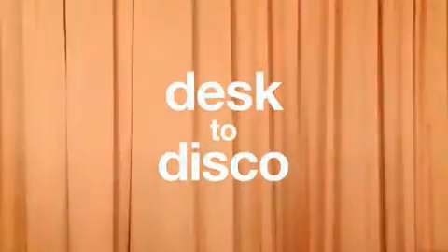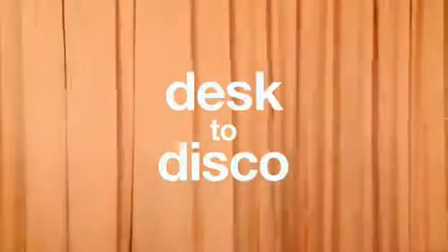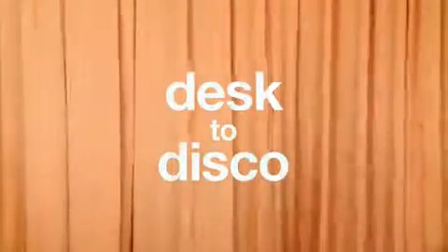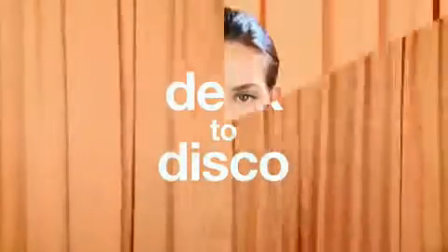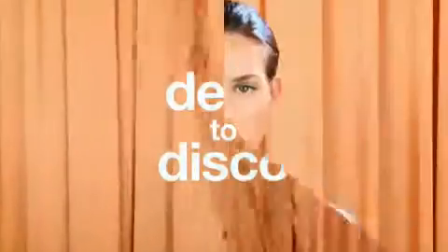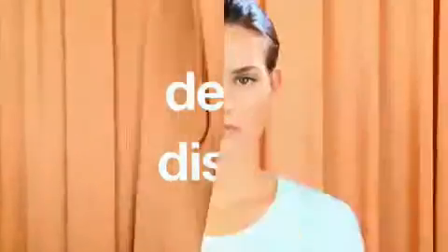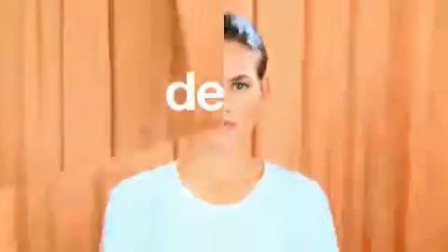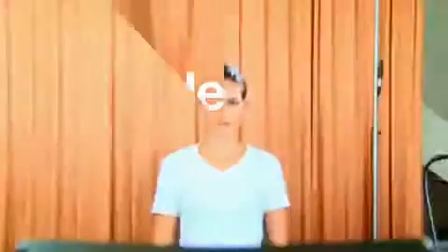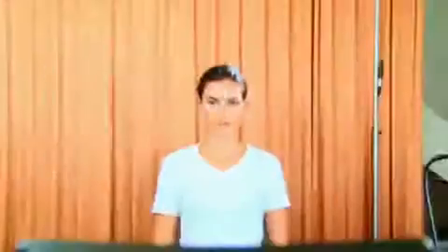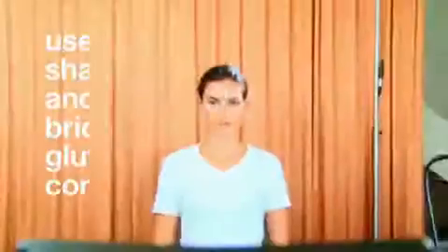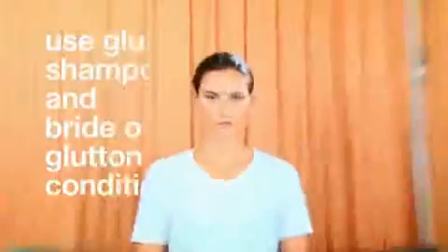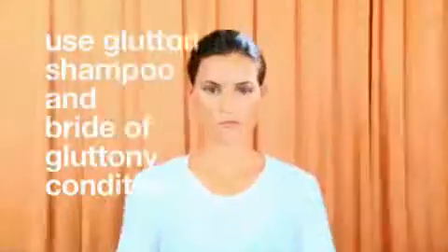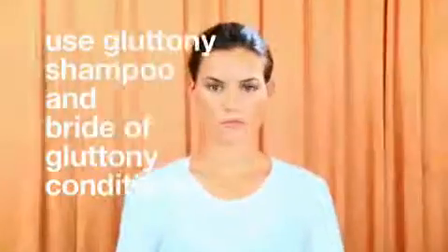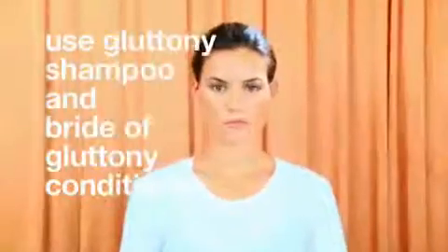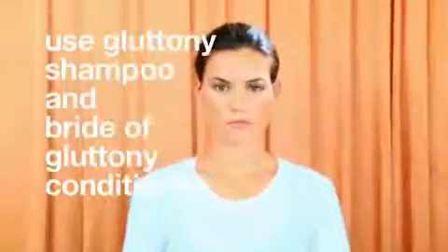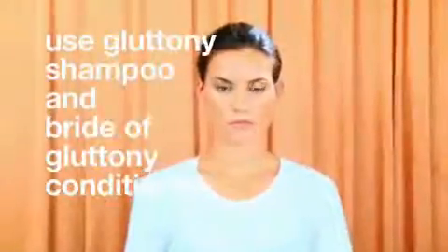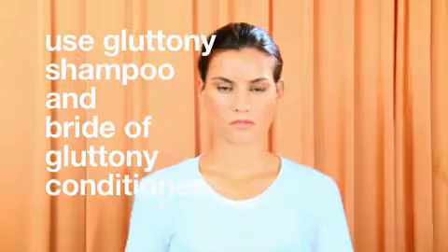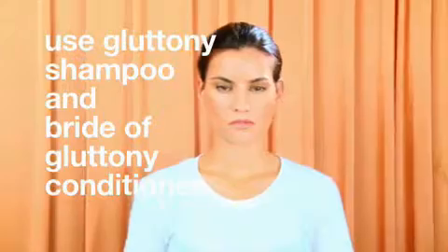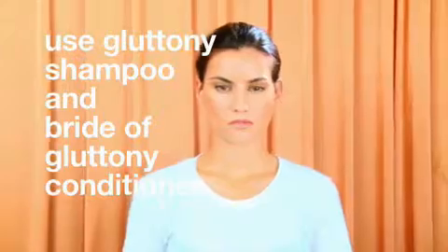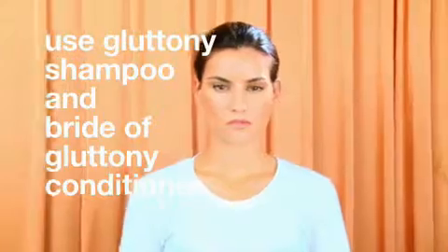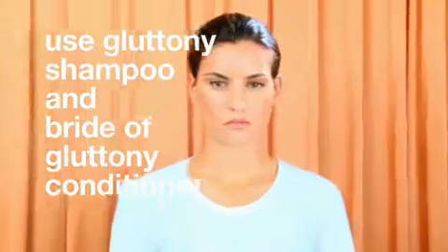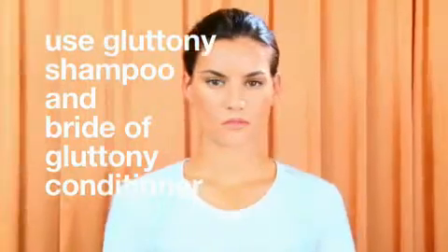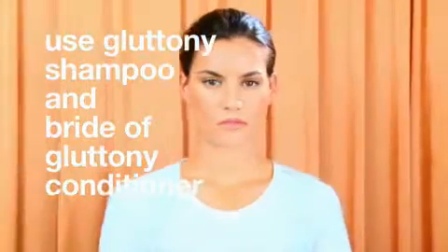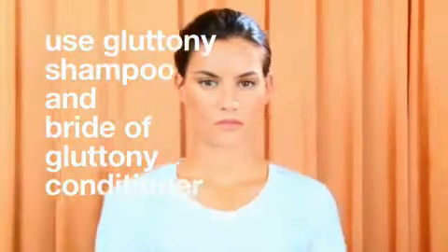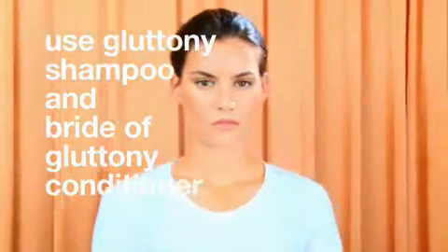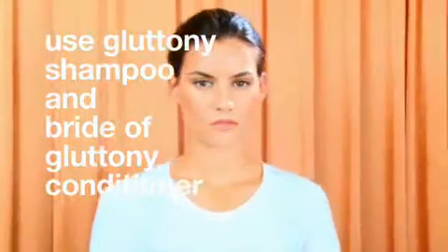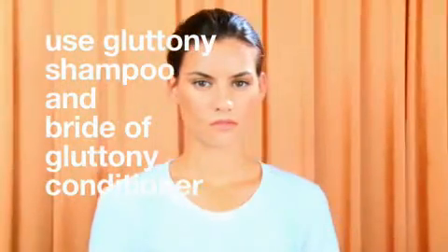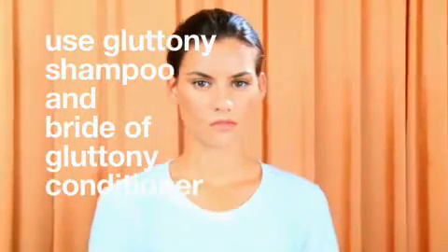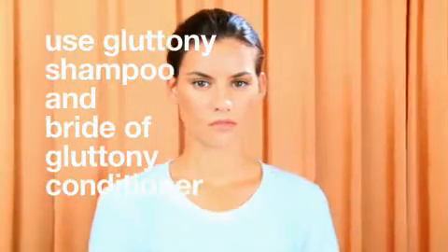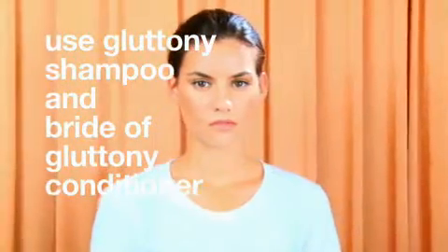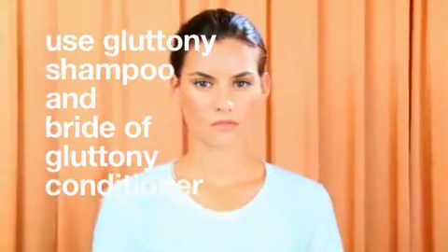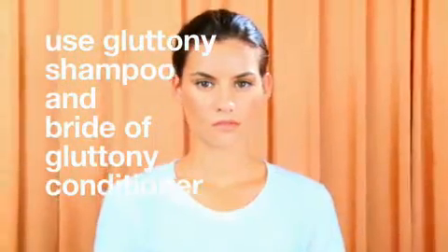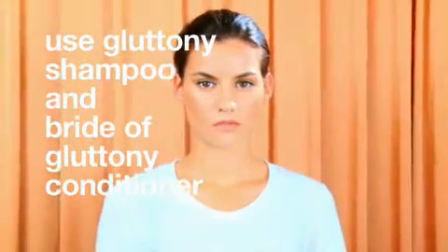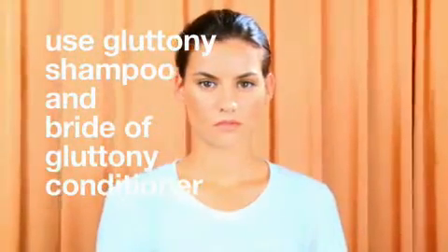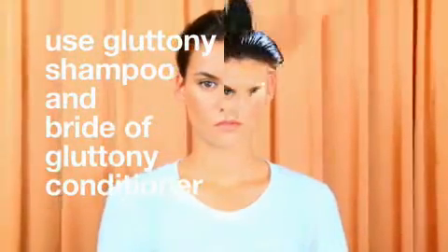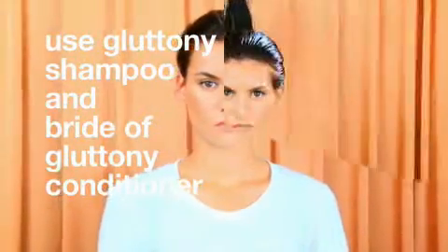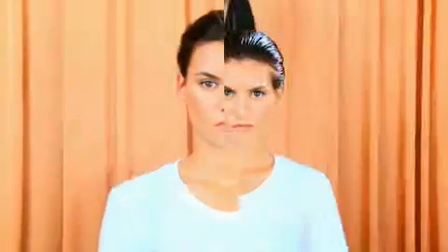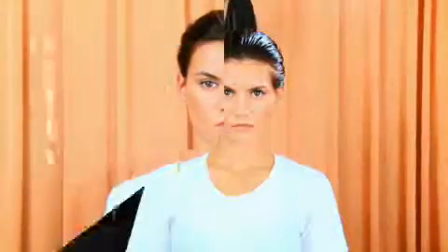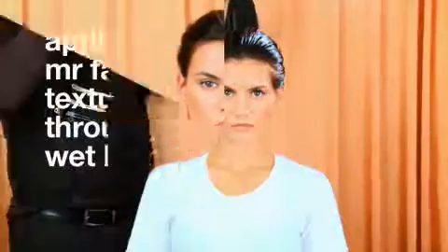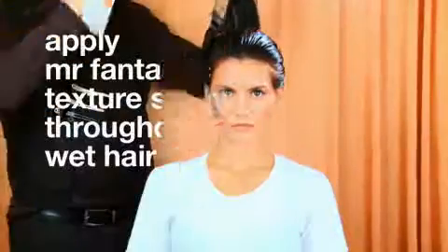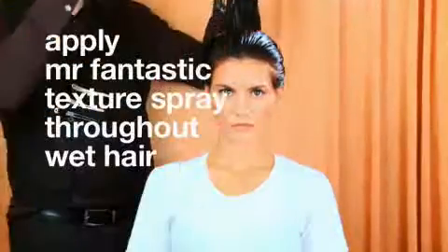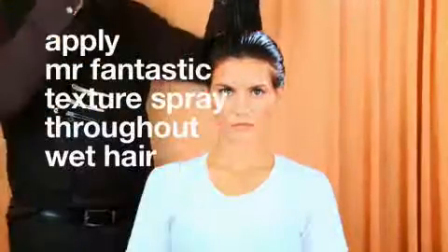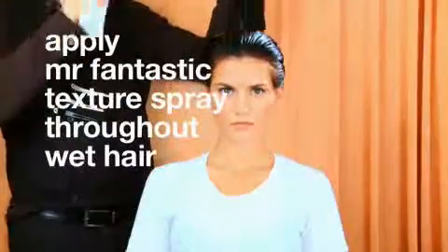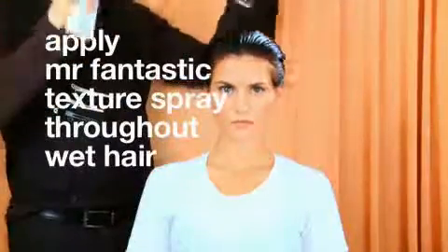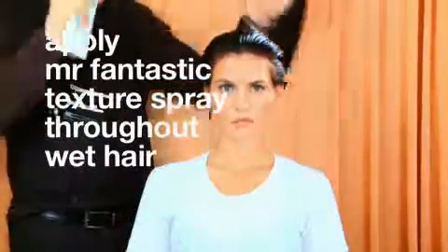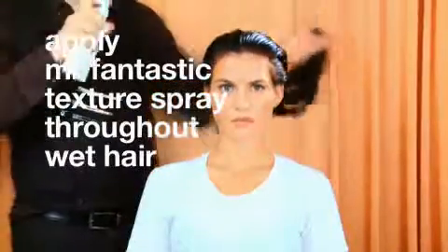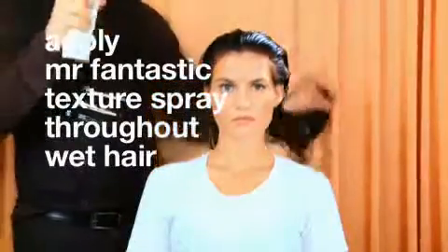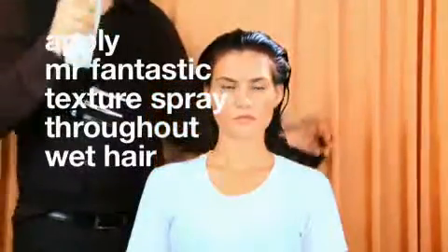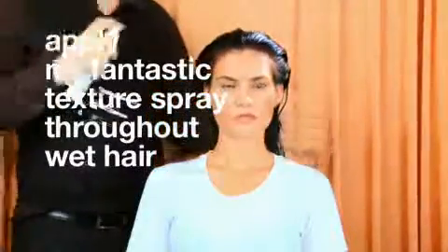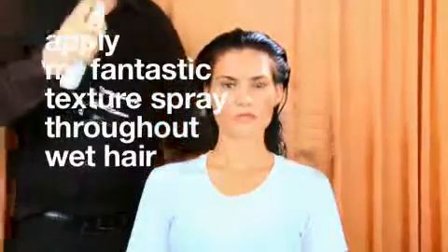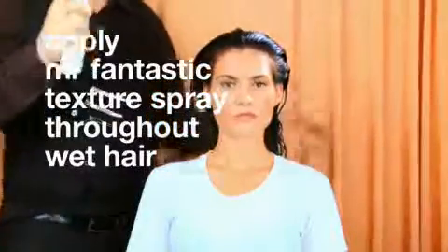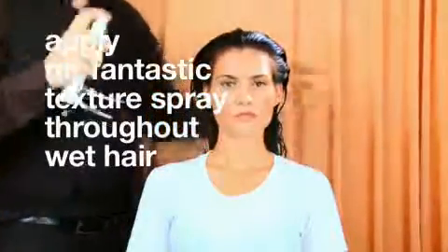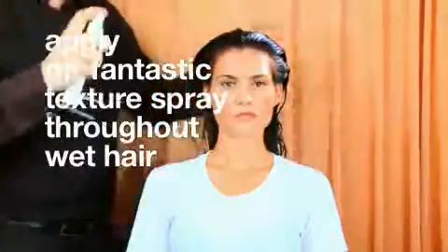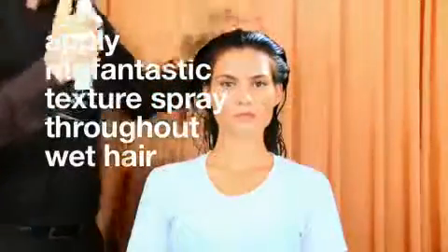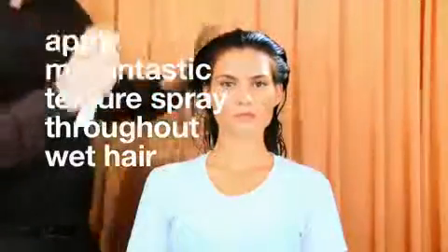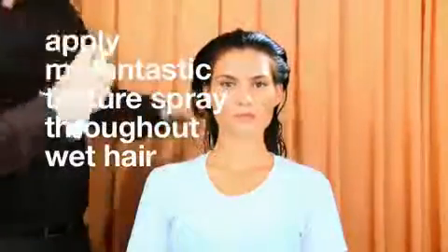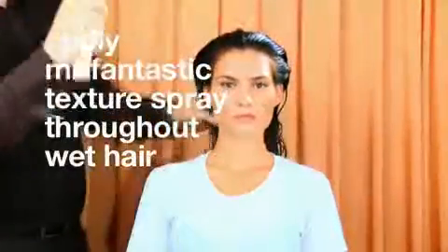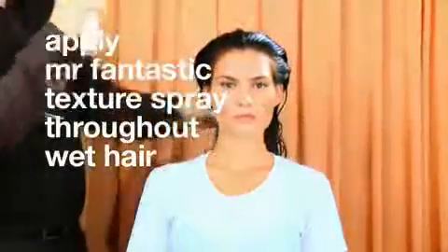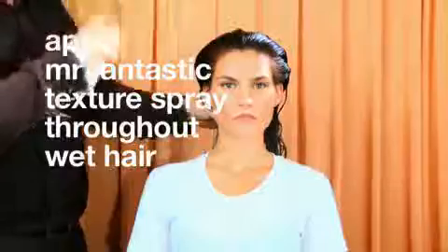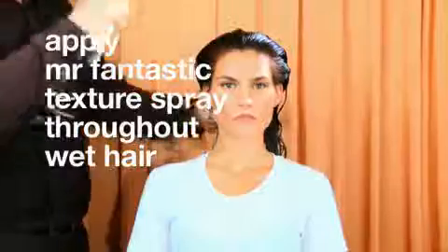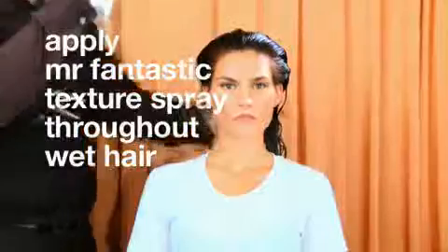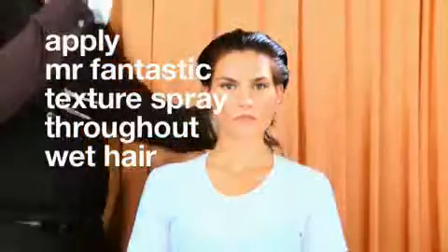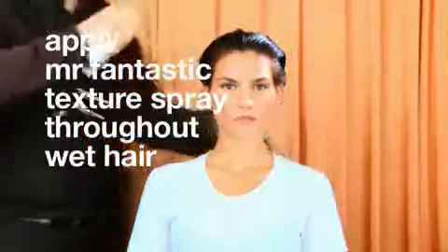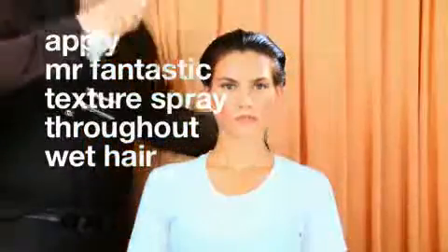Use Gluttony Shampoo and Bride of Gluttony Conditioner. Apply Mr. Fantastic Texture Spray throughout the wet hair.